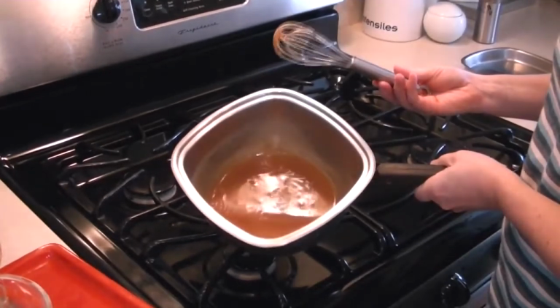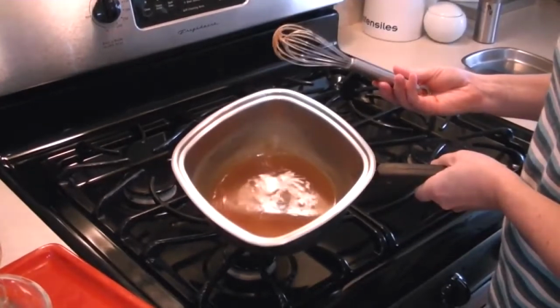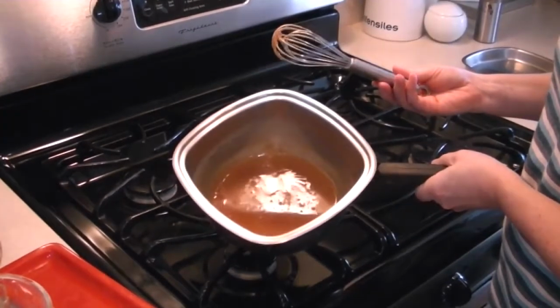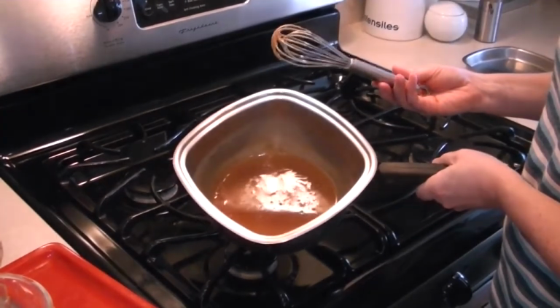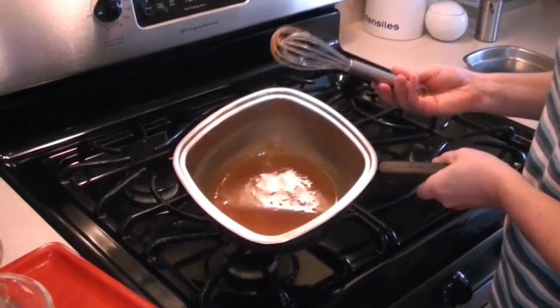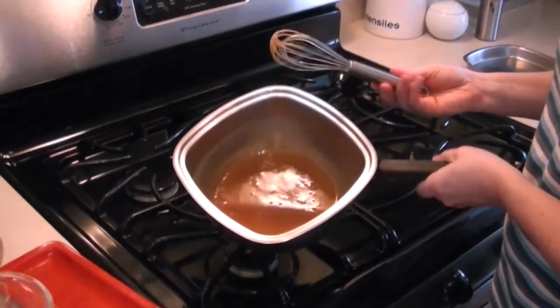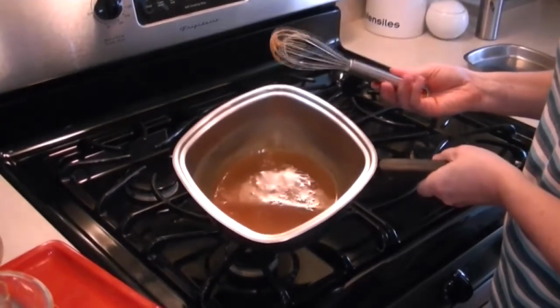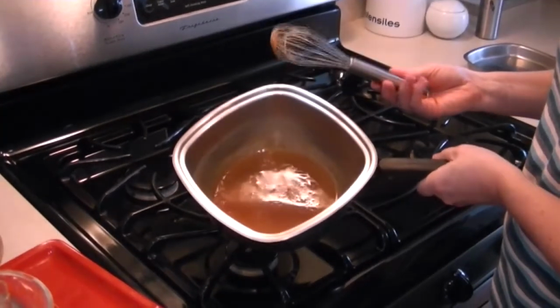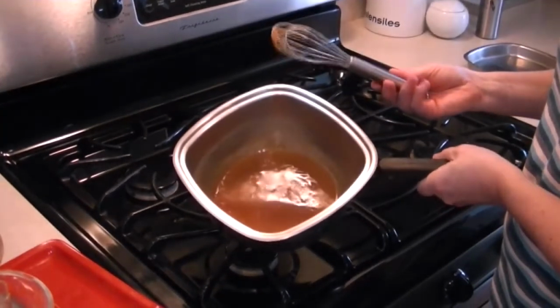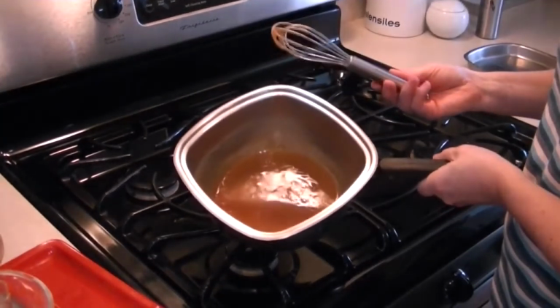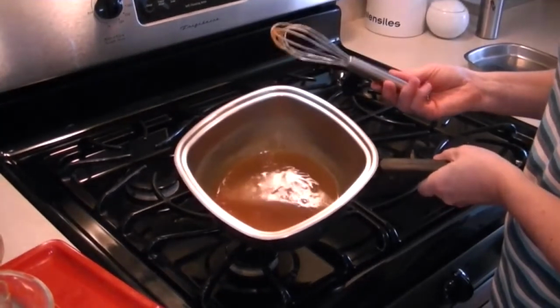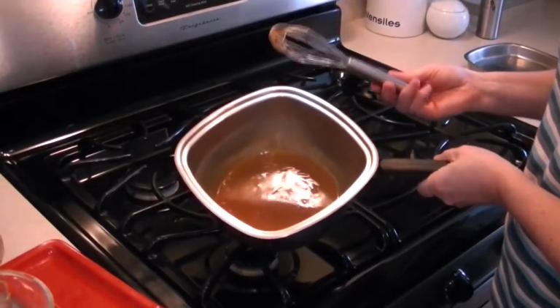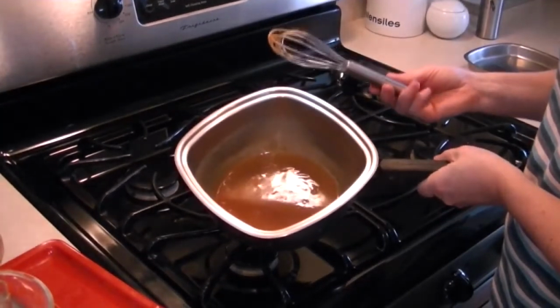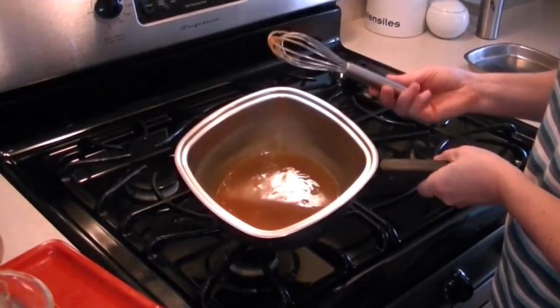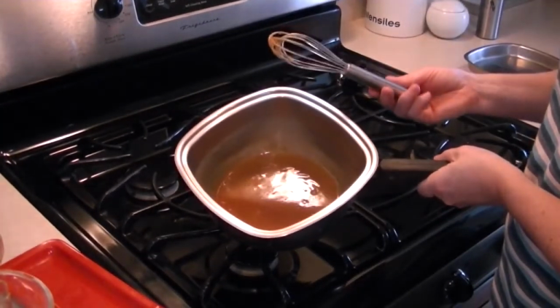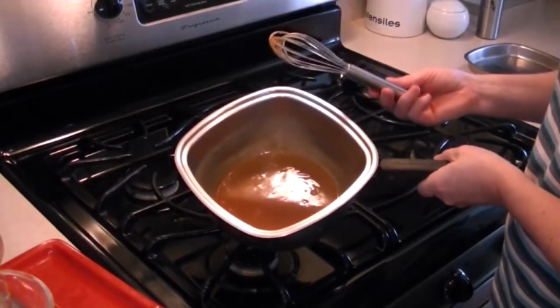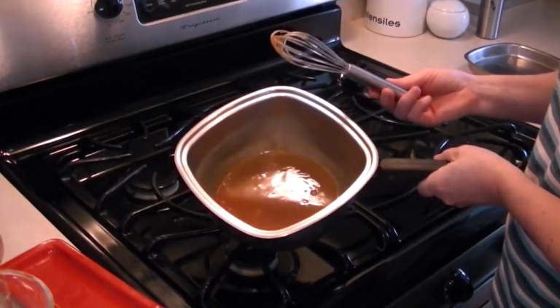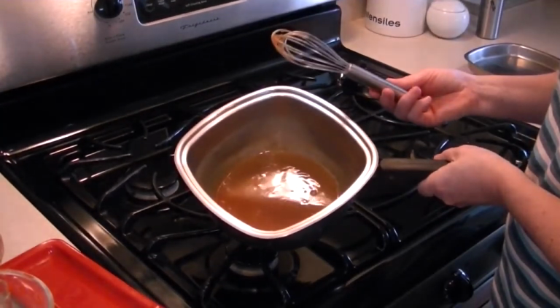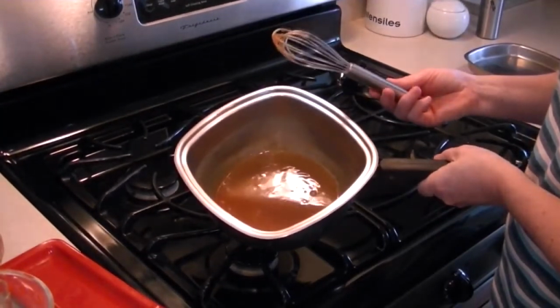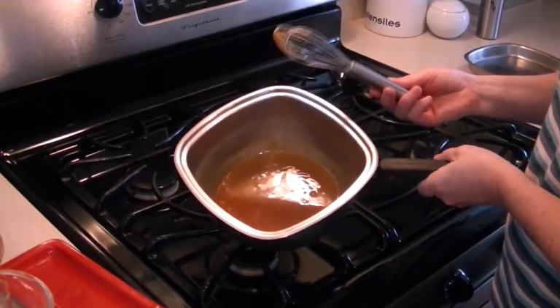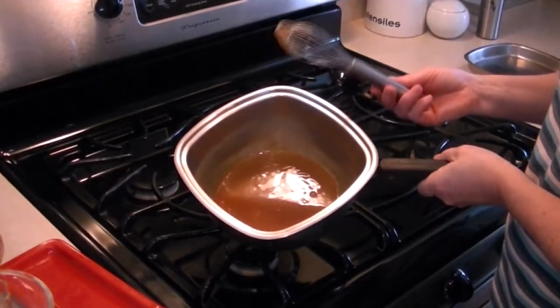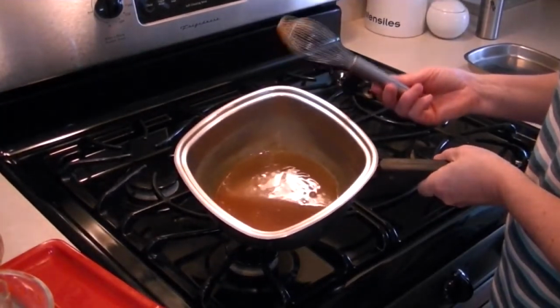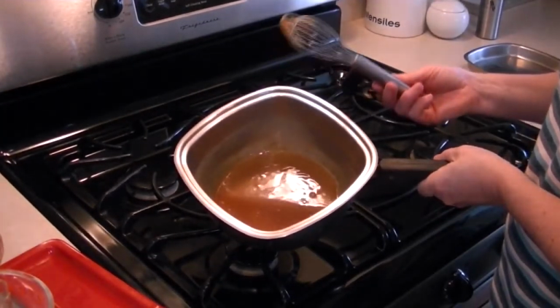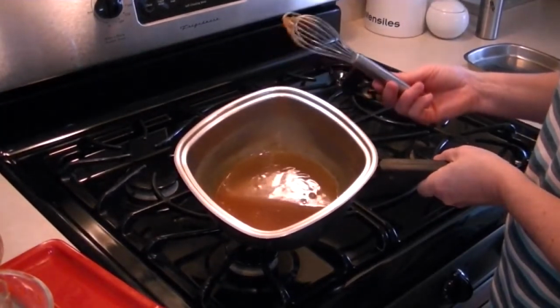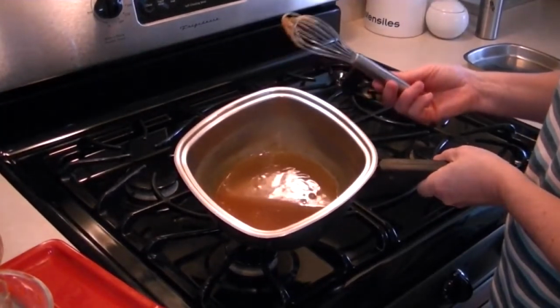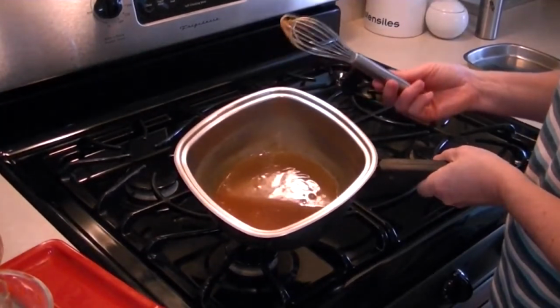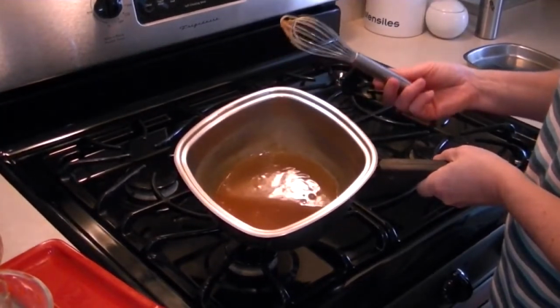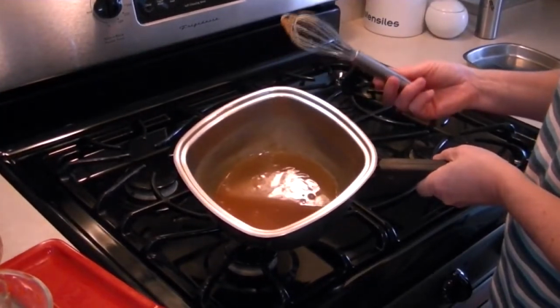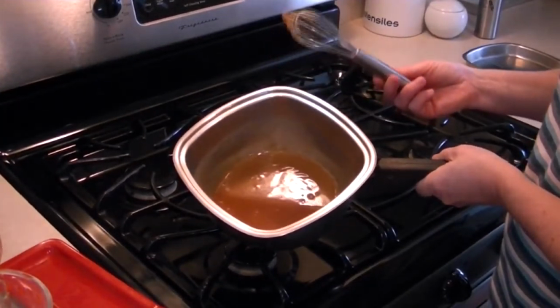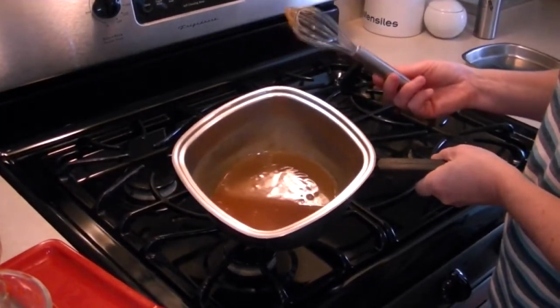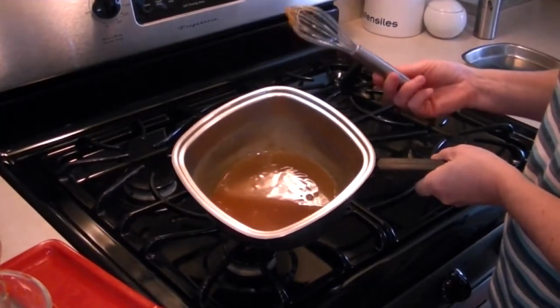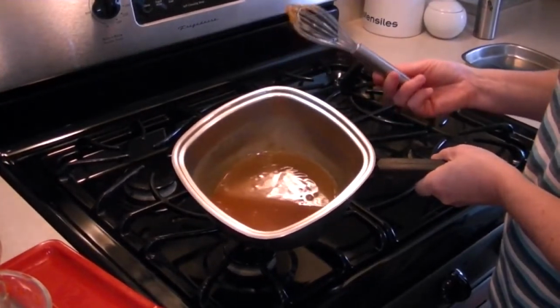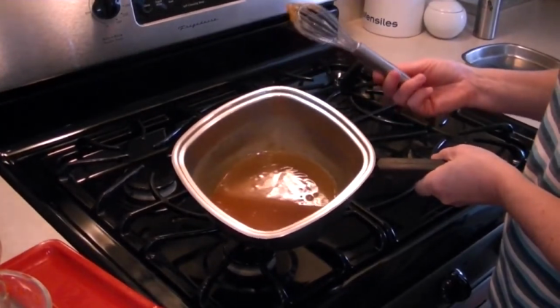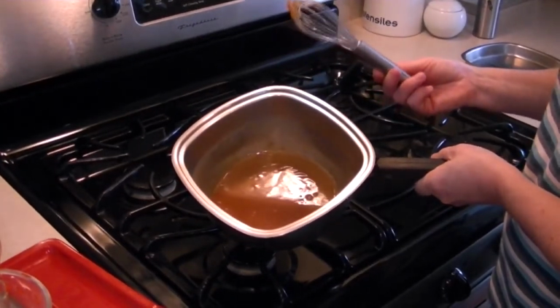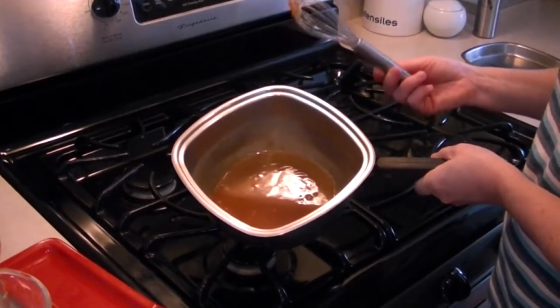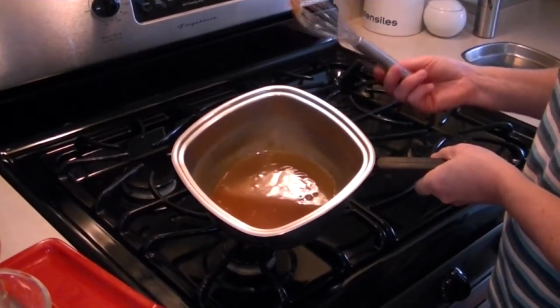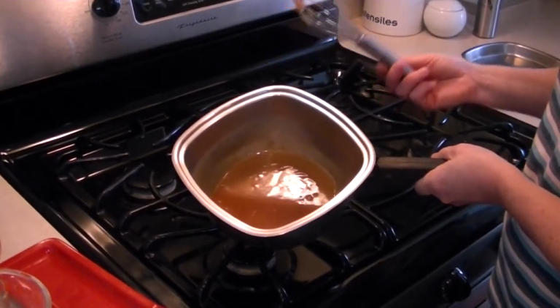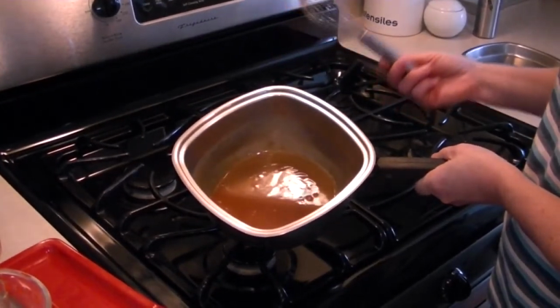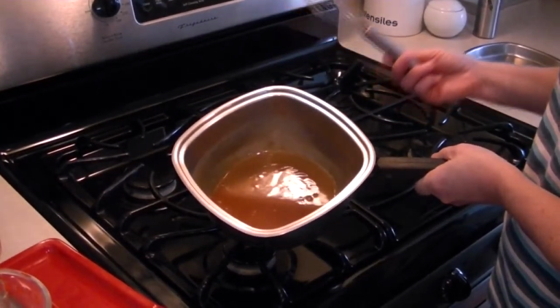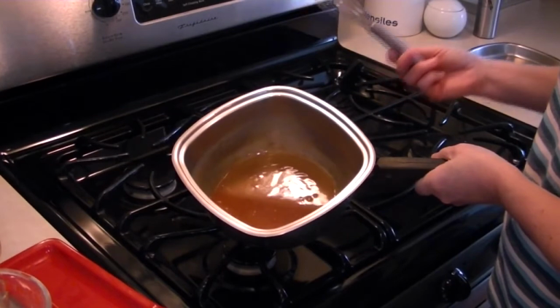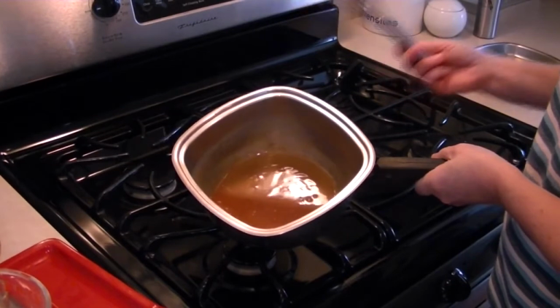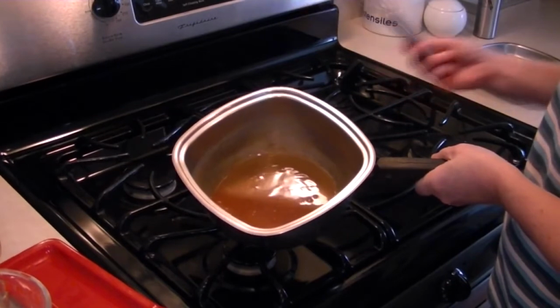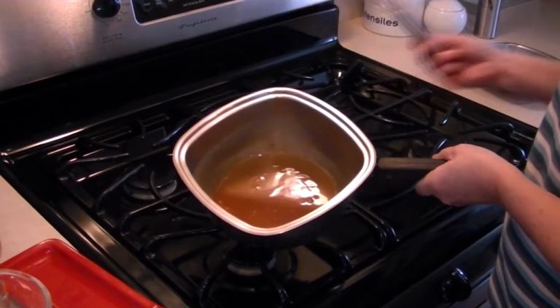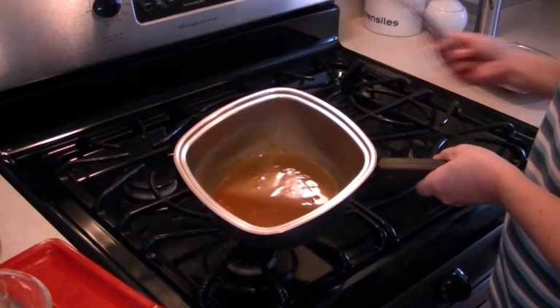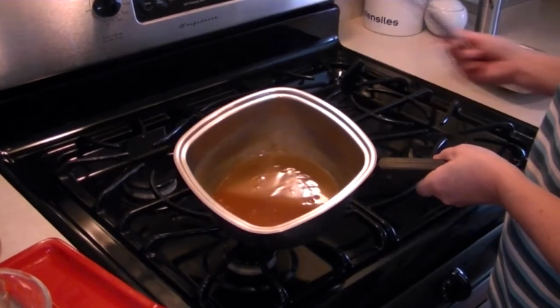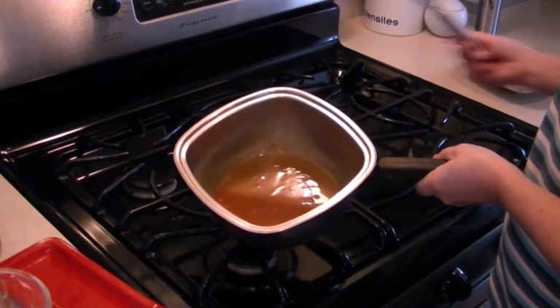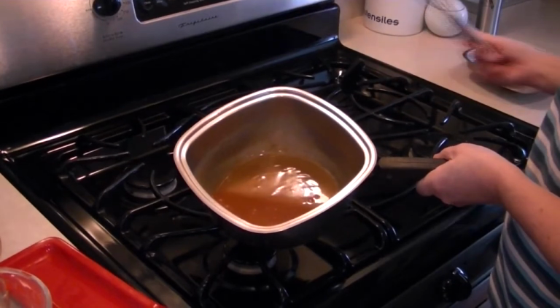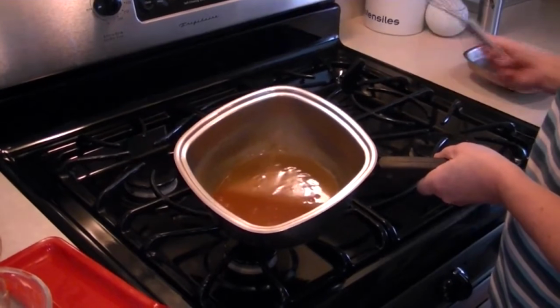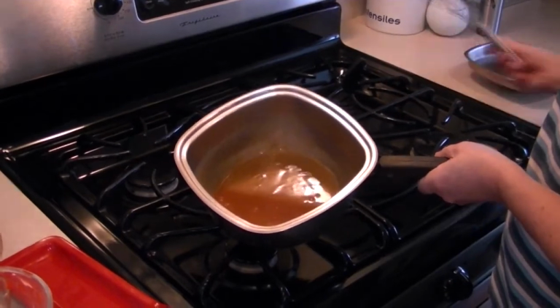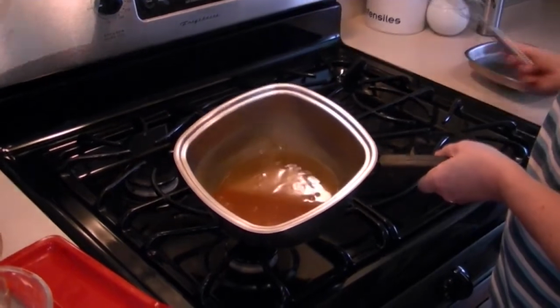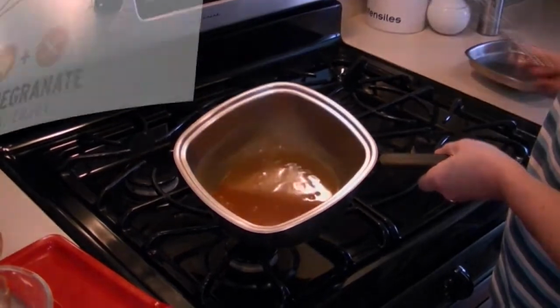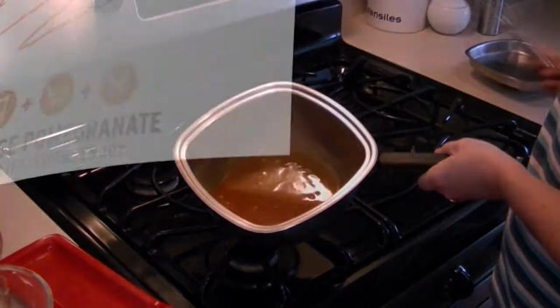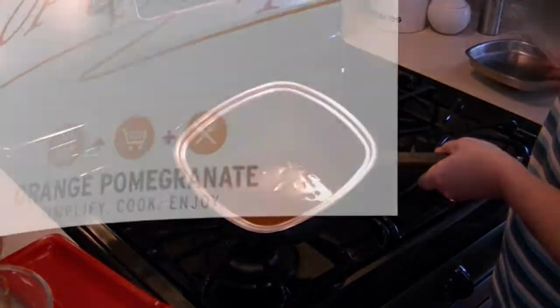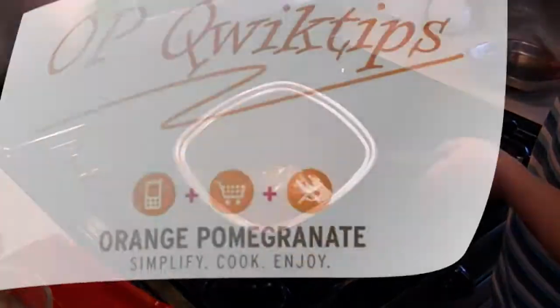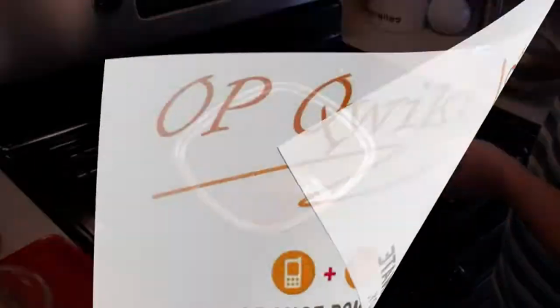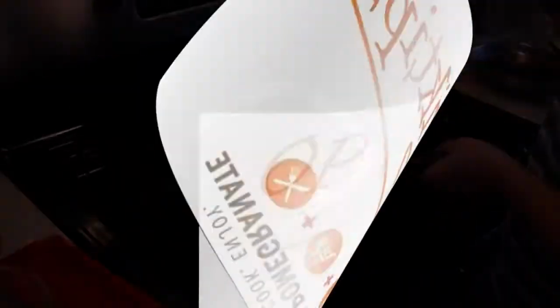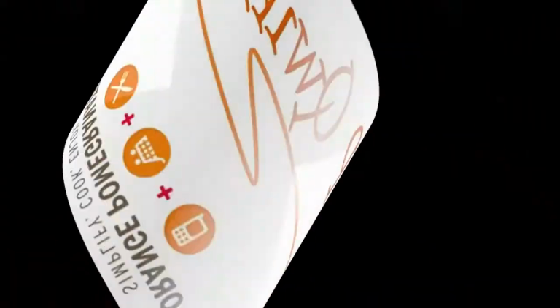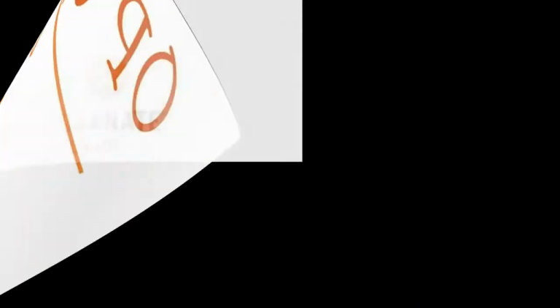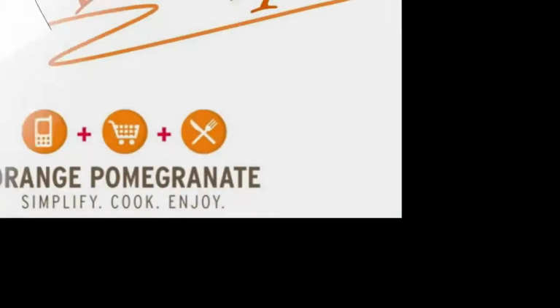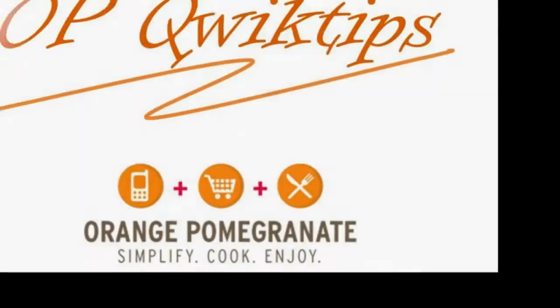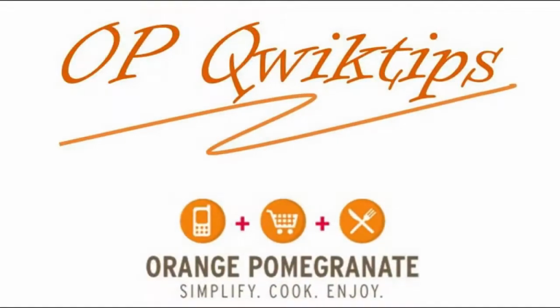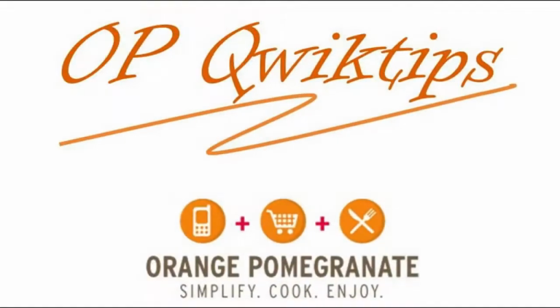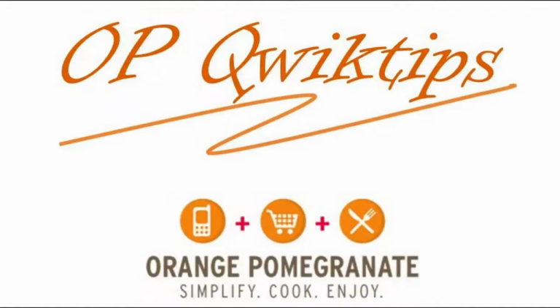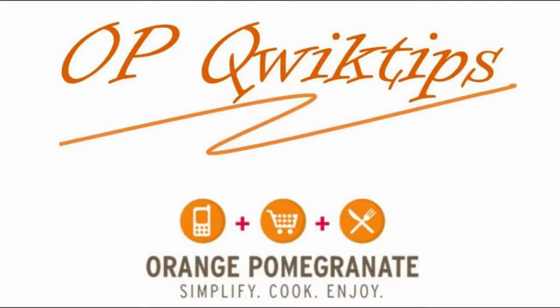The caramel will thicken upon cooling and chilling. To thin it, just heat it up.